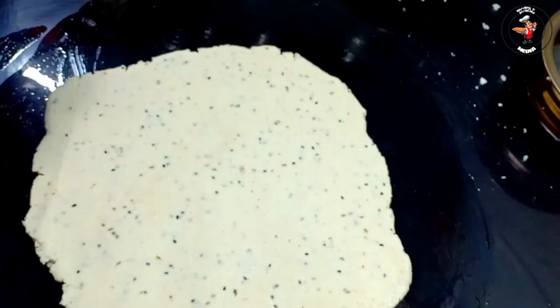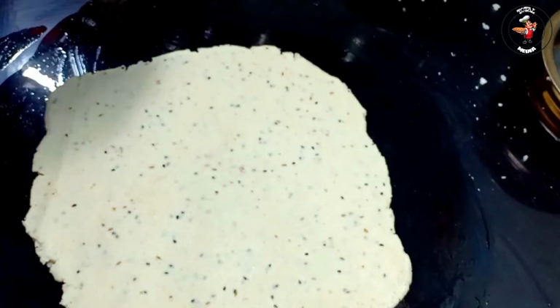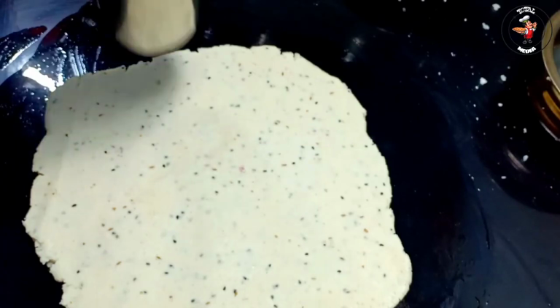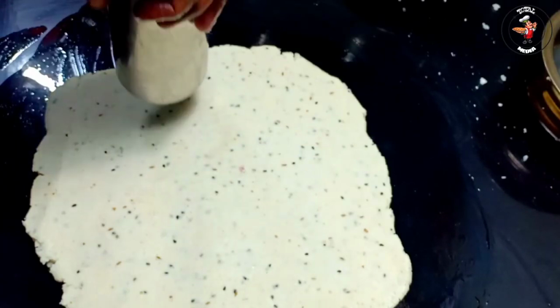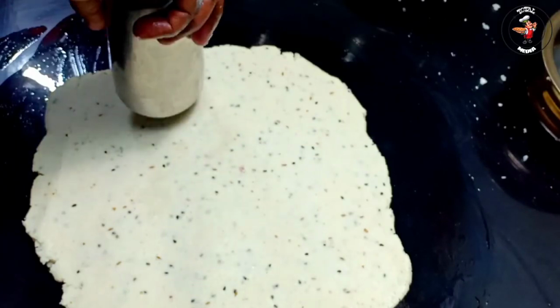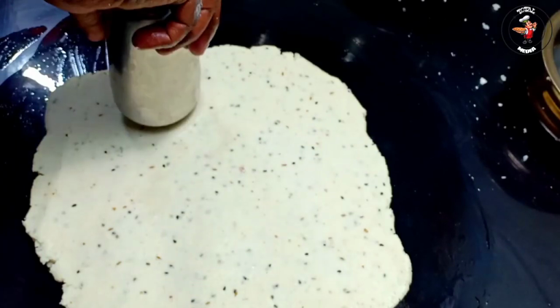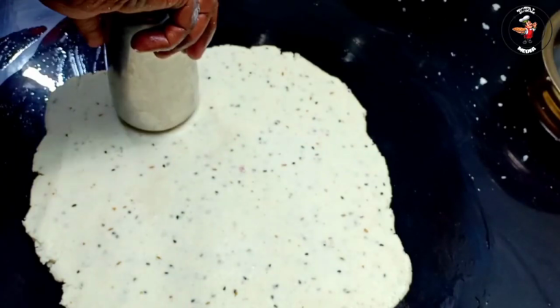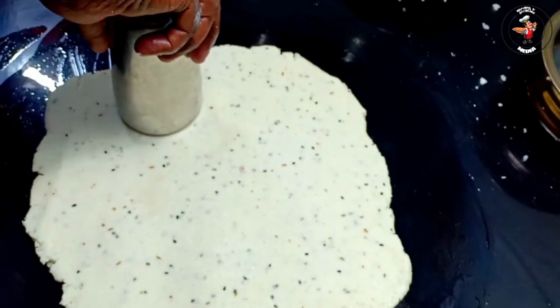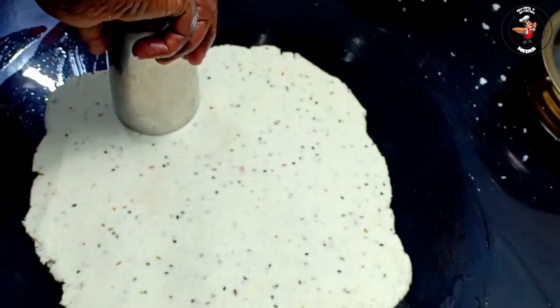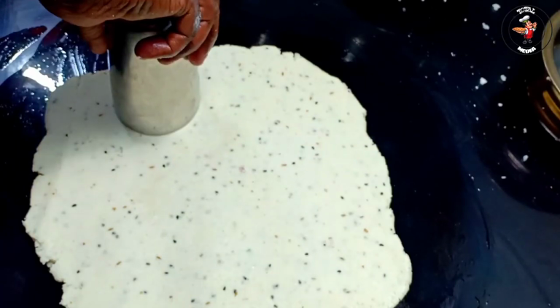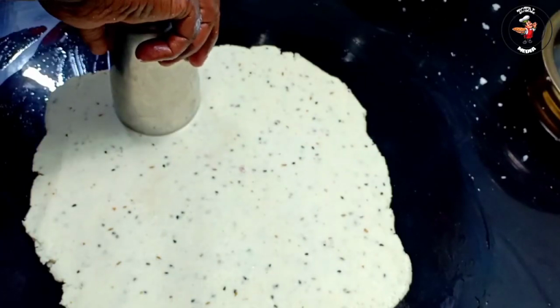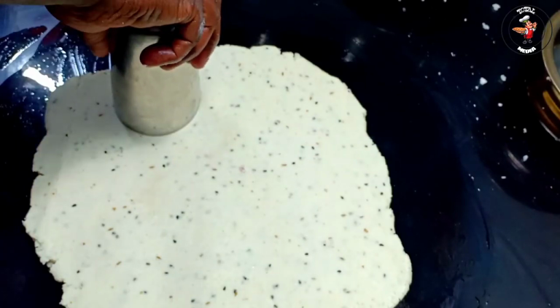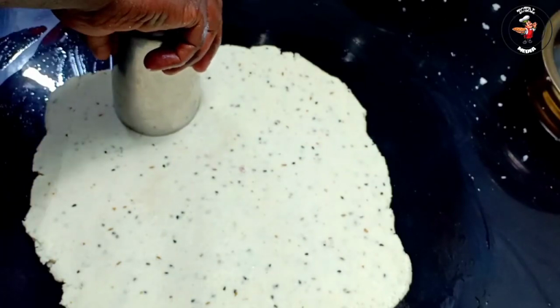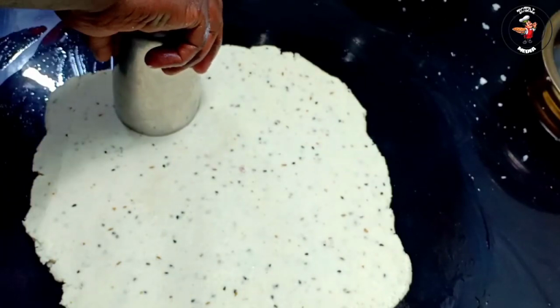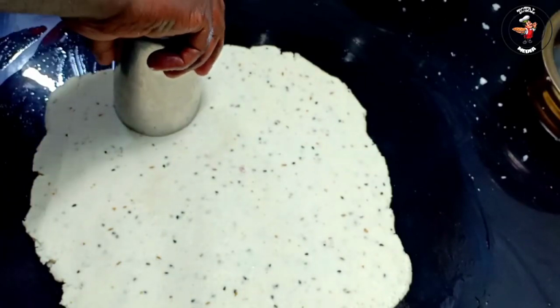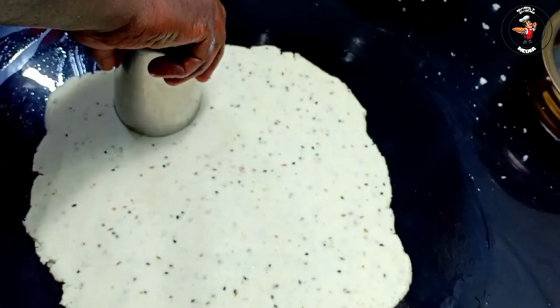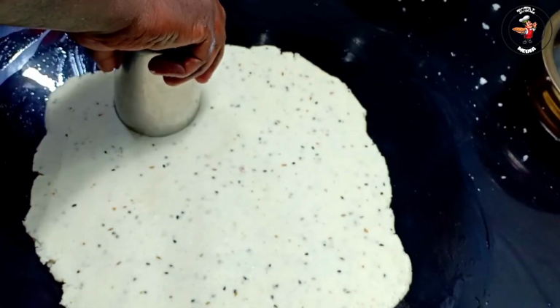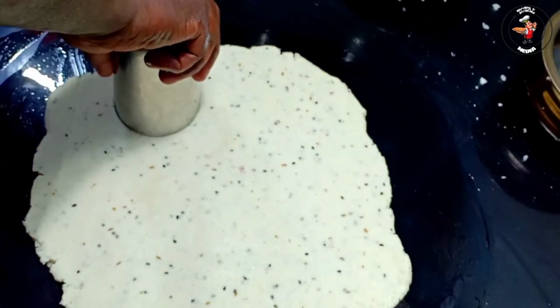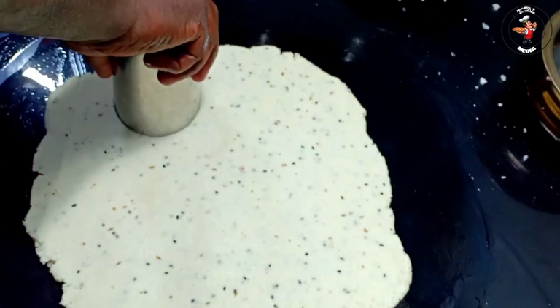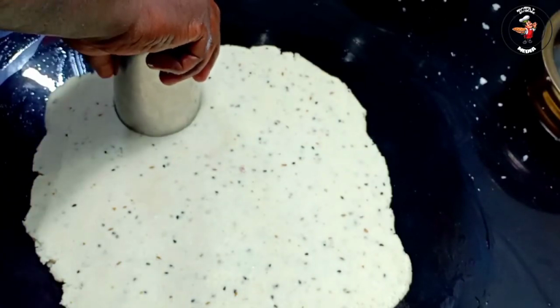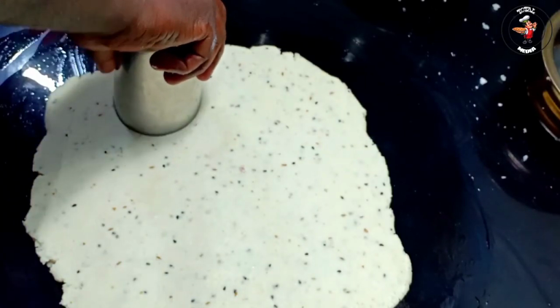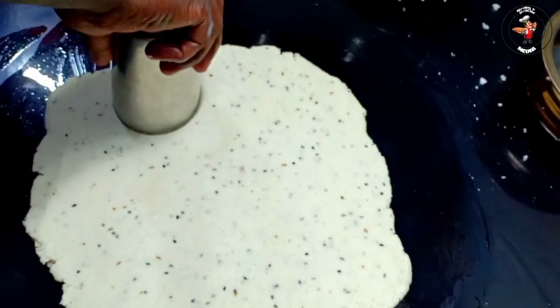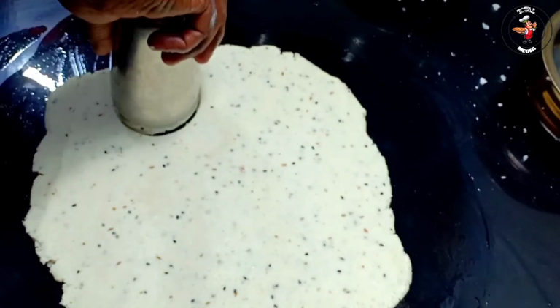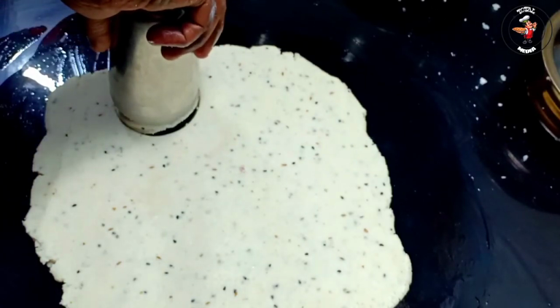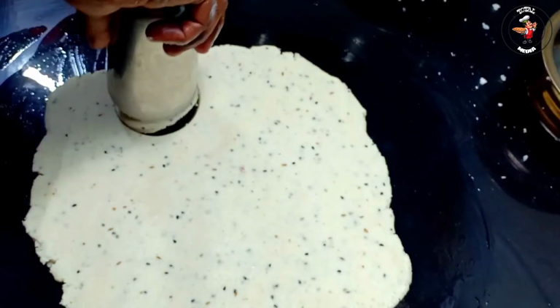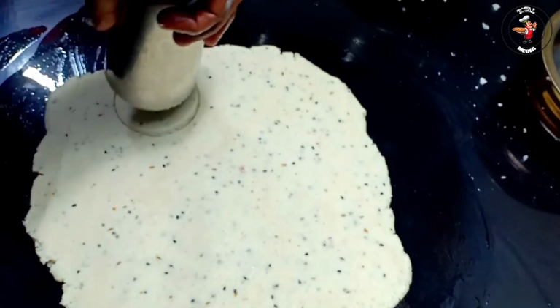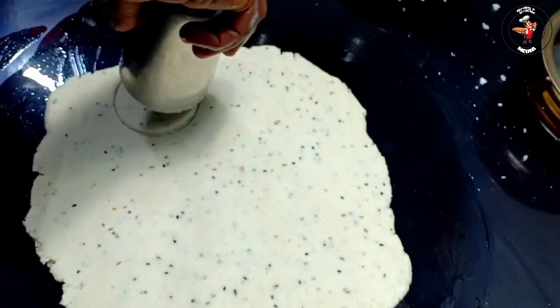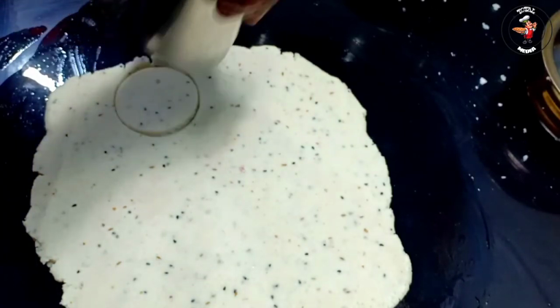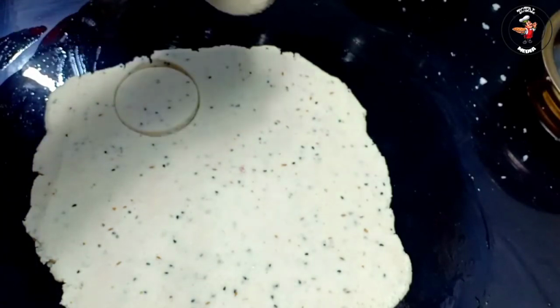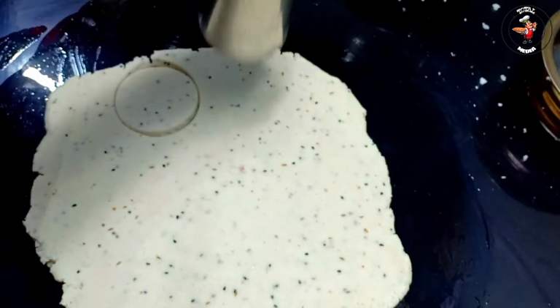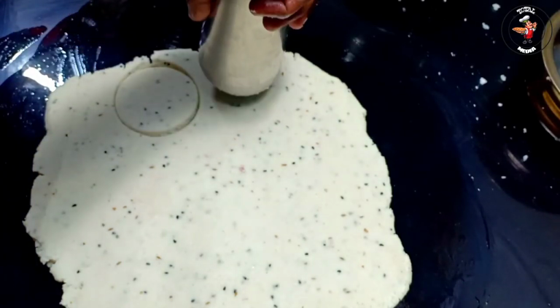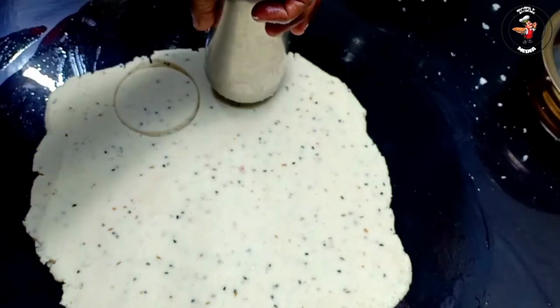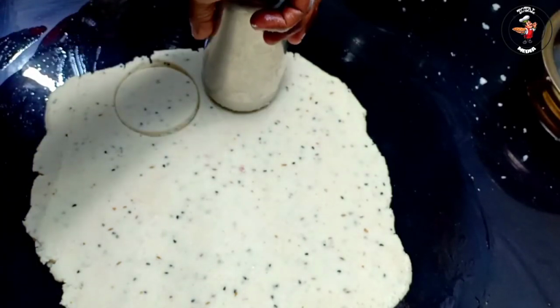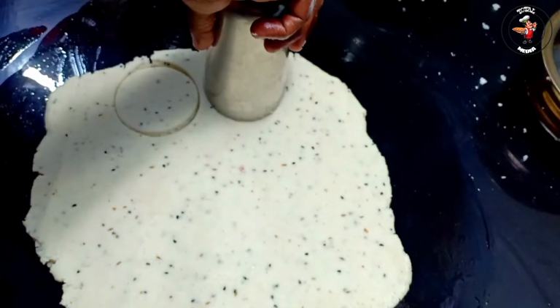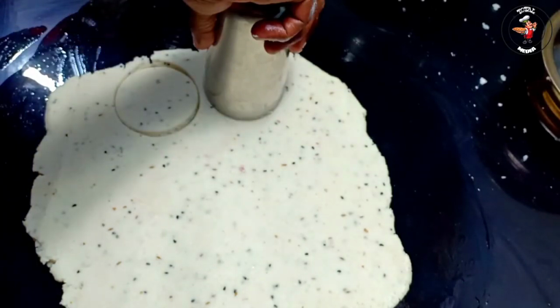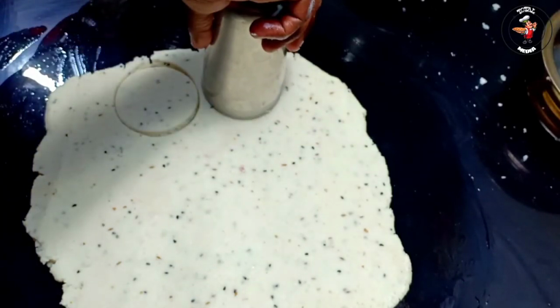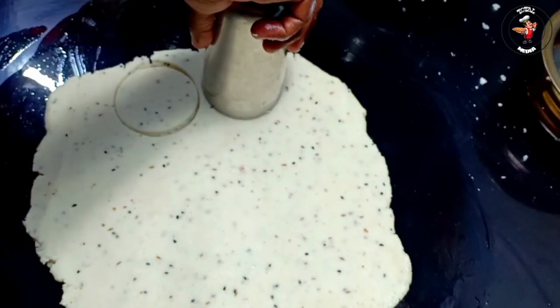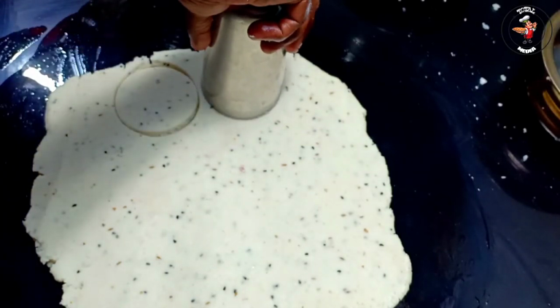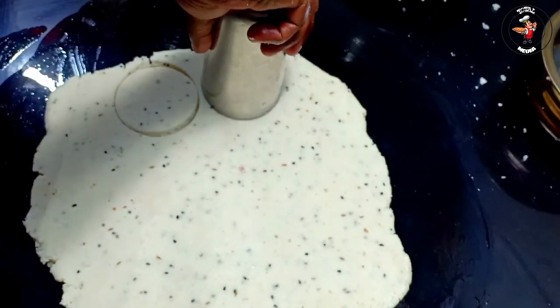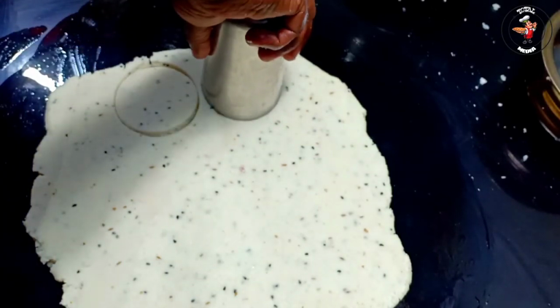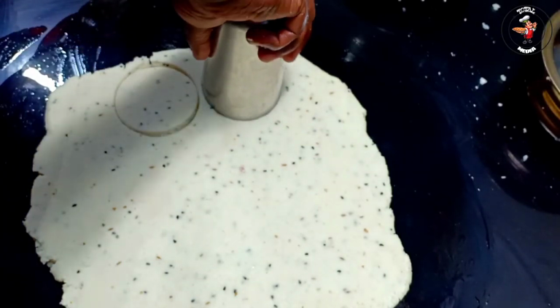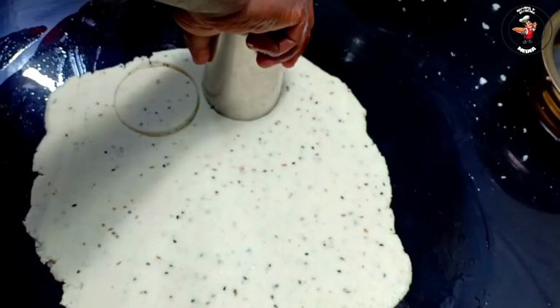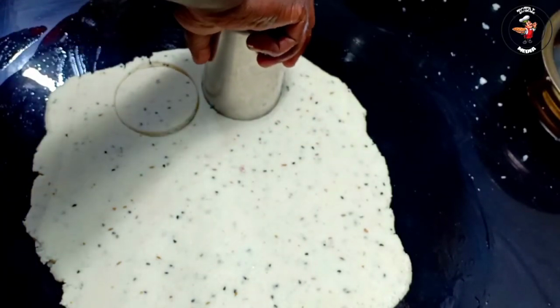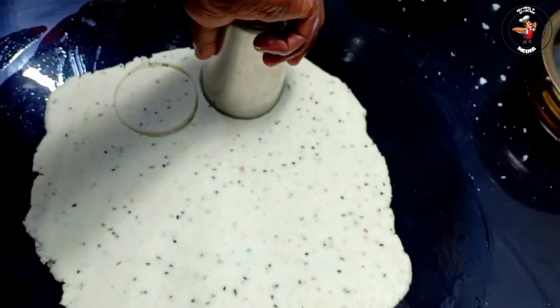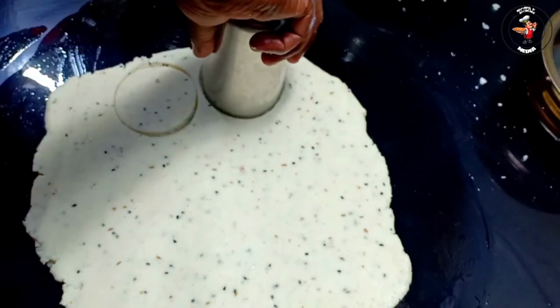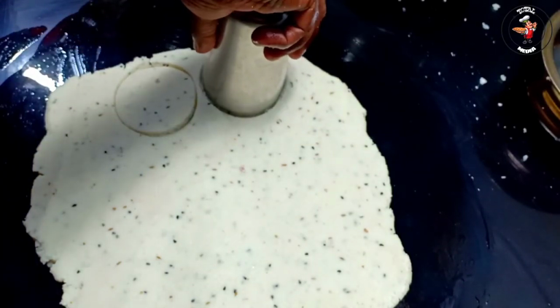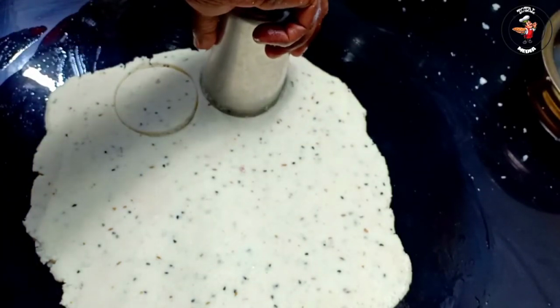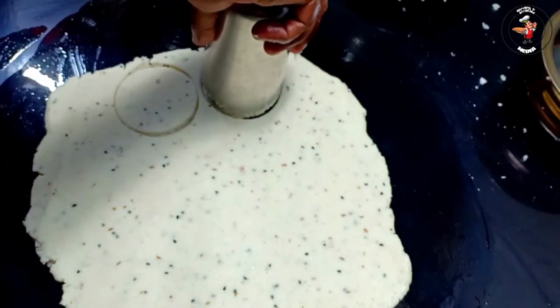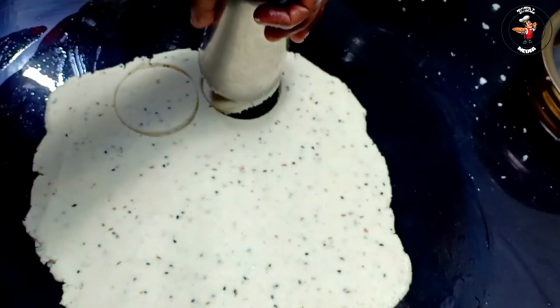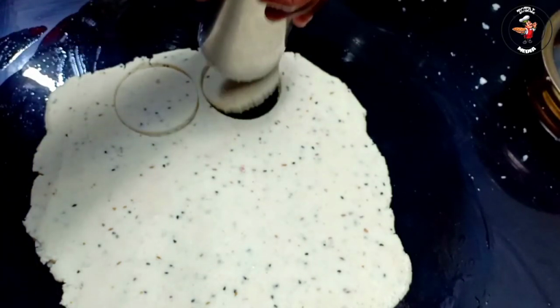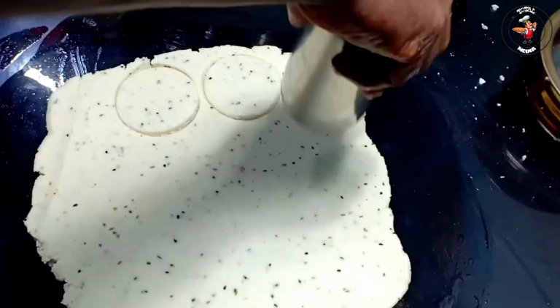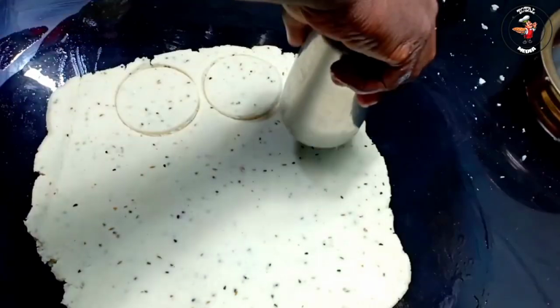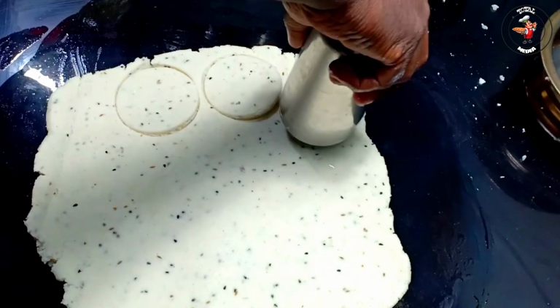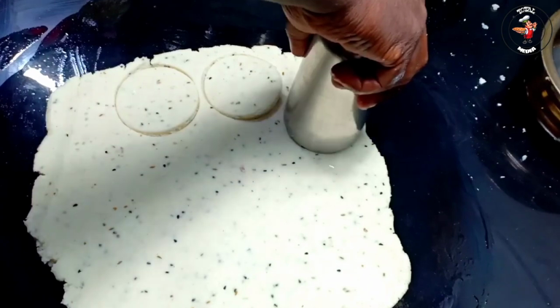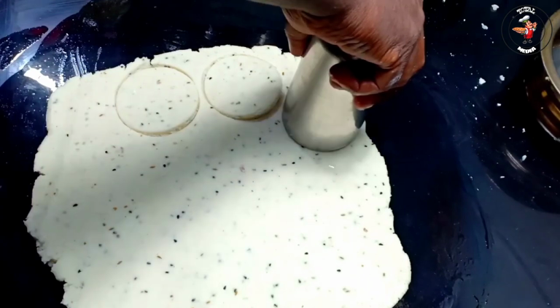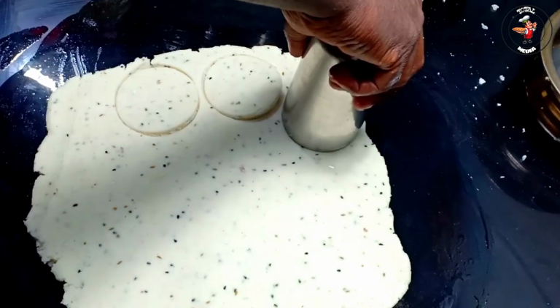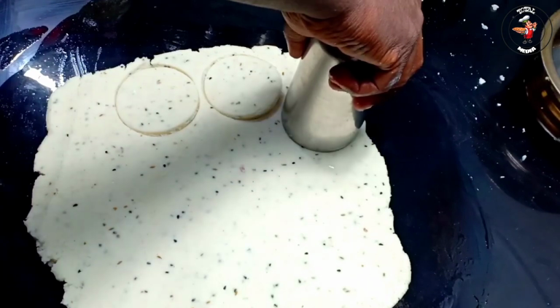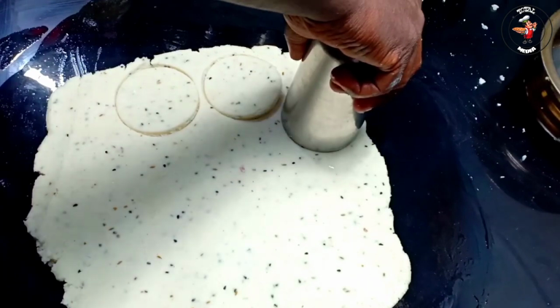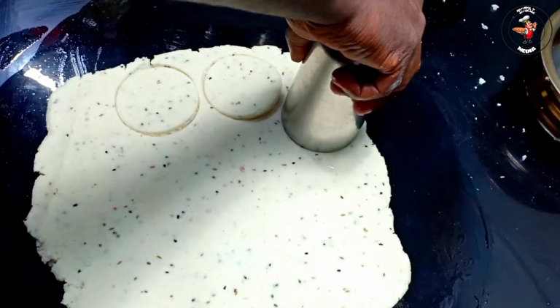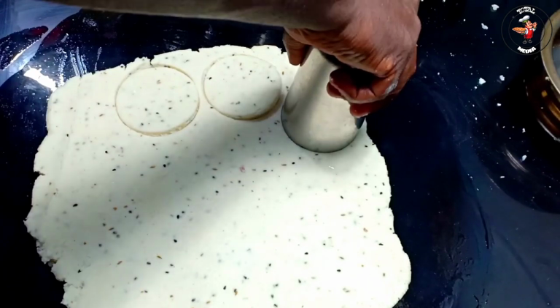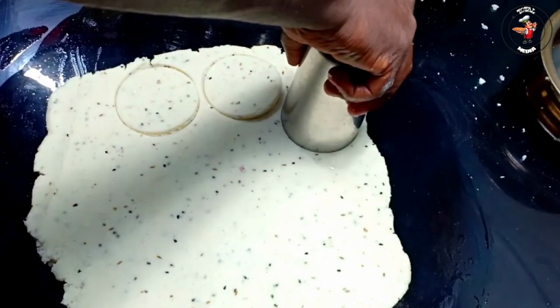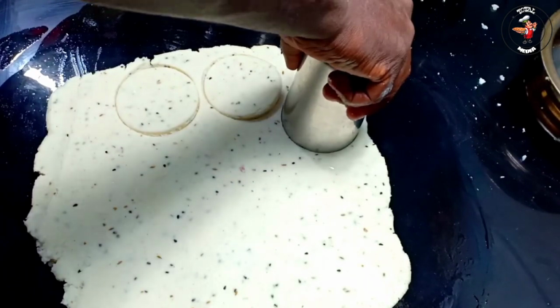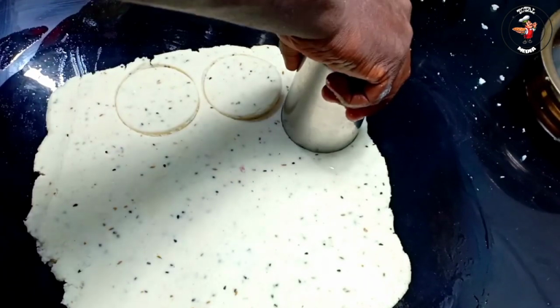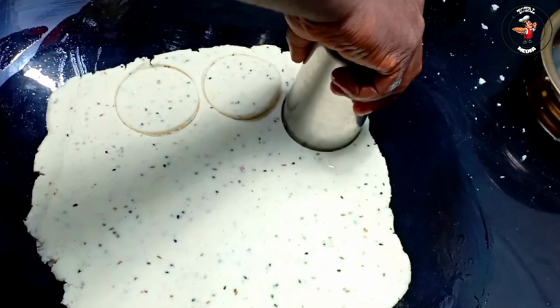We are coming together with the whole recipe. This recipe is our recipe. We are going to have a great recipe and taste great.